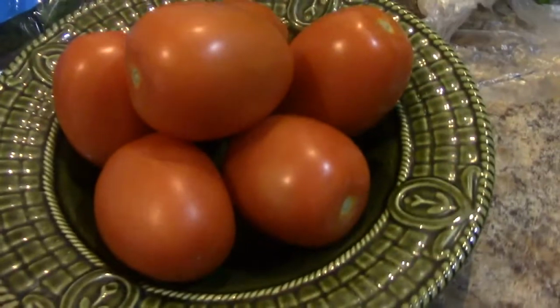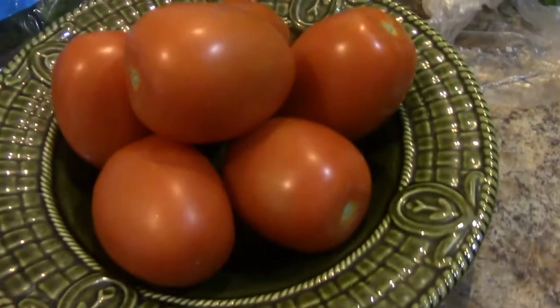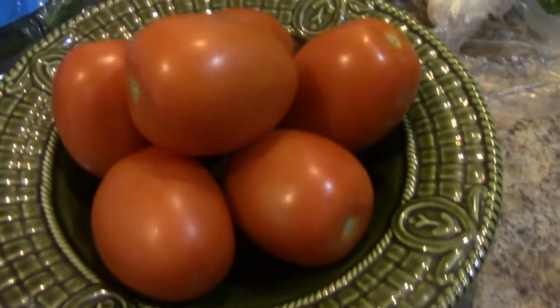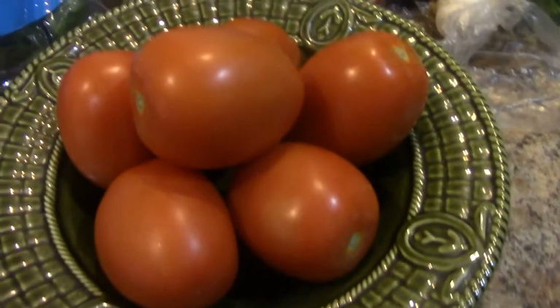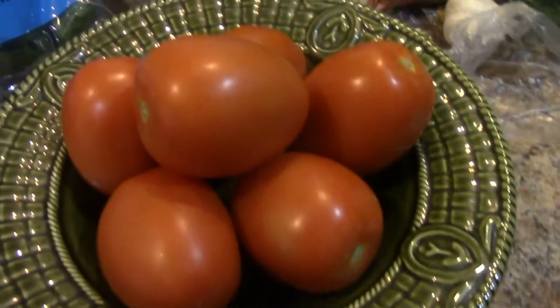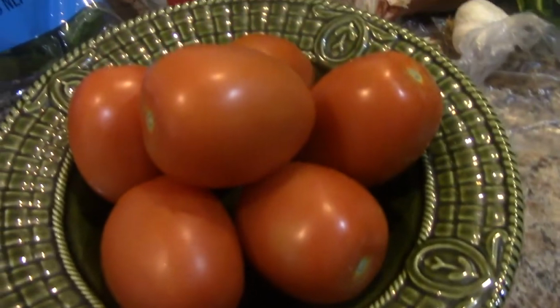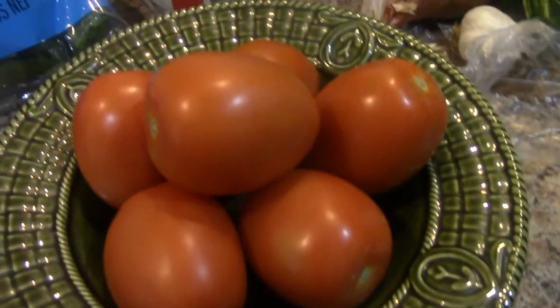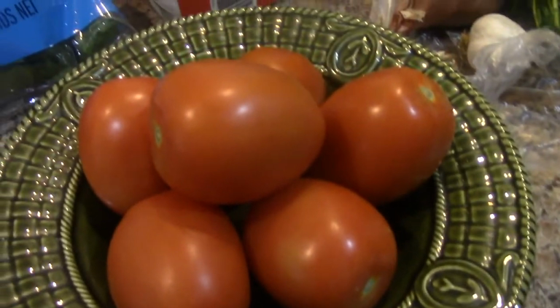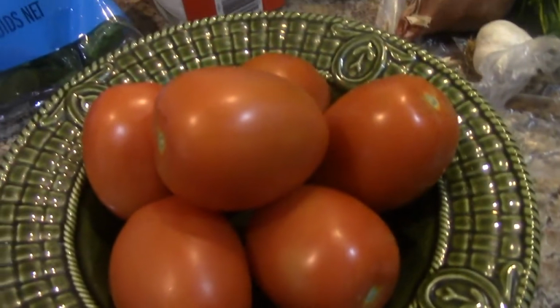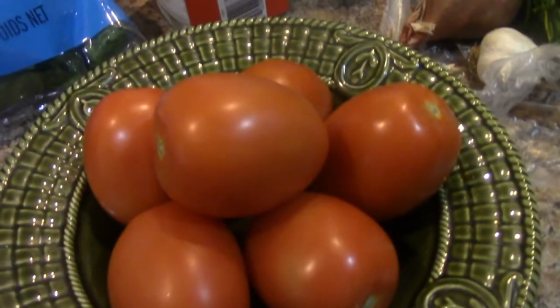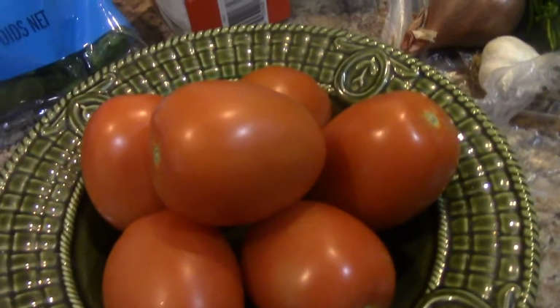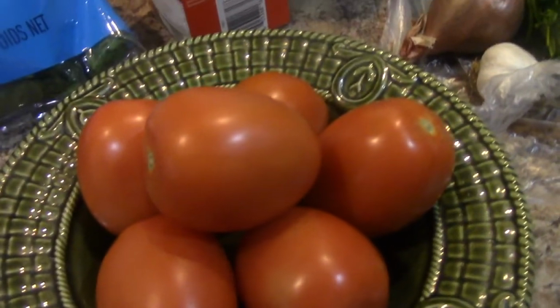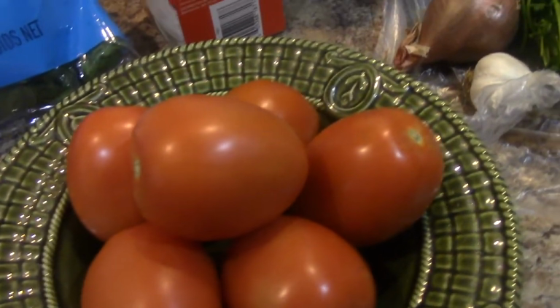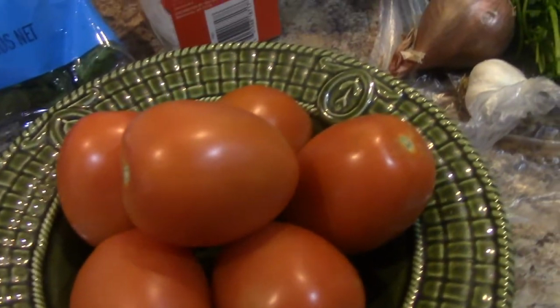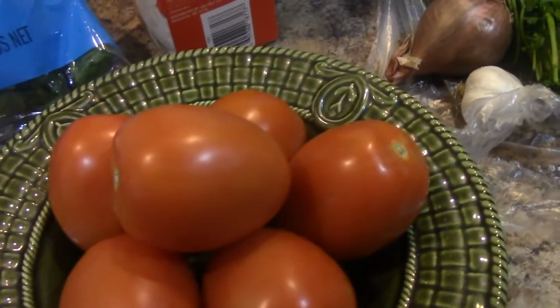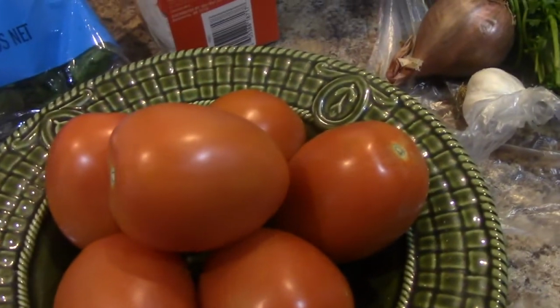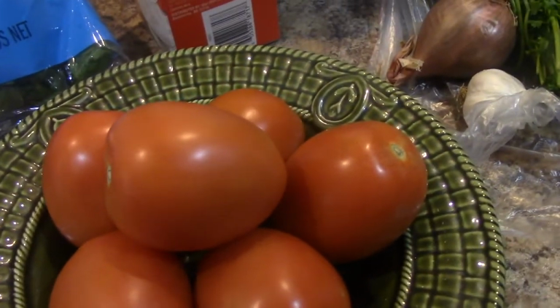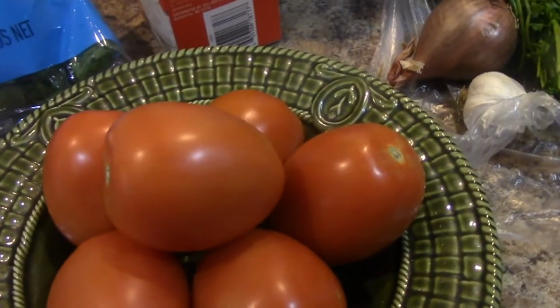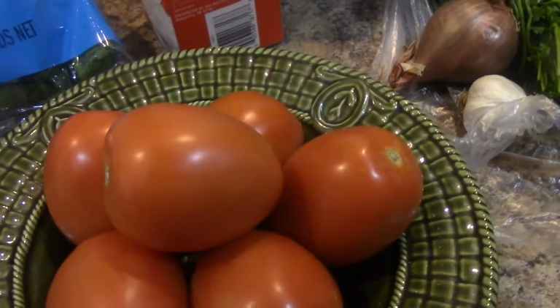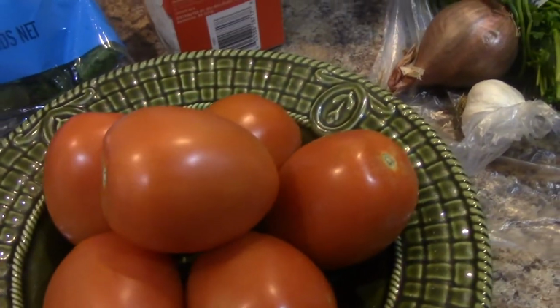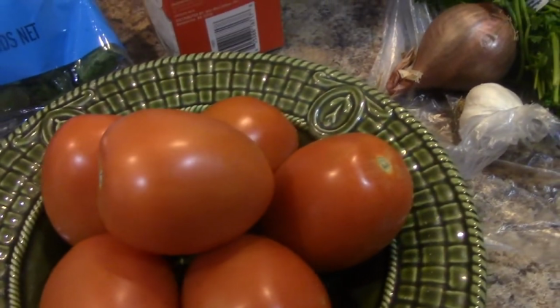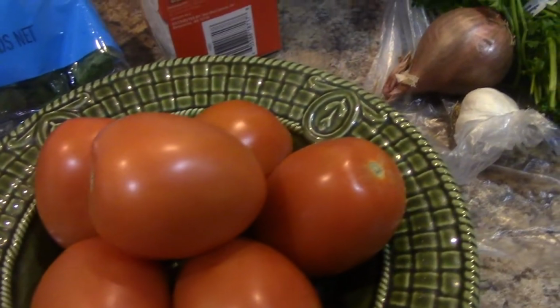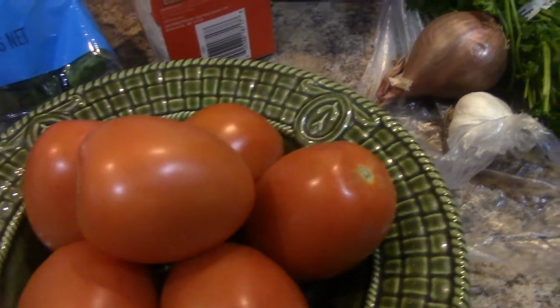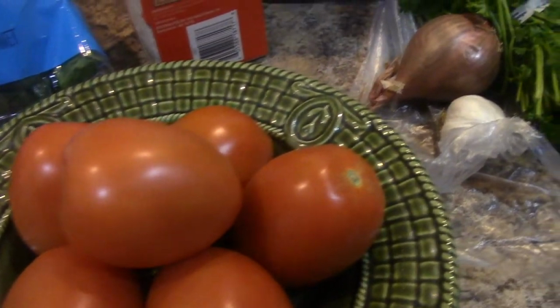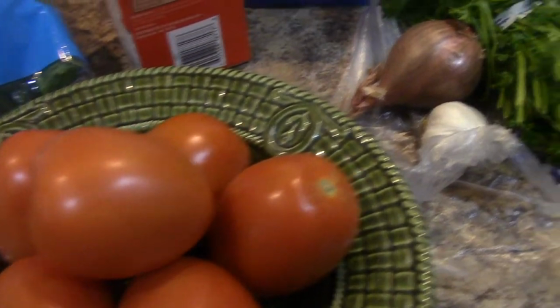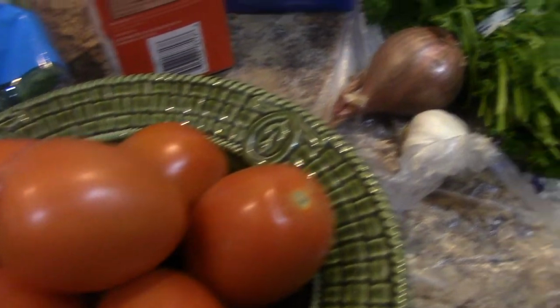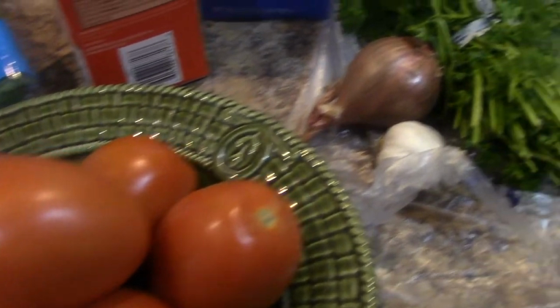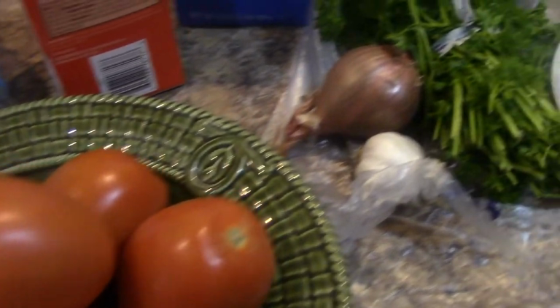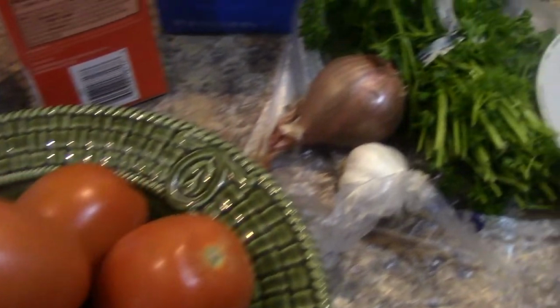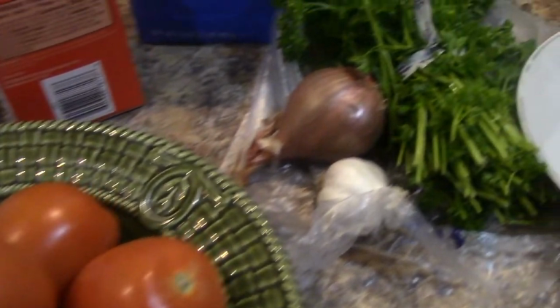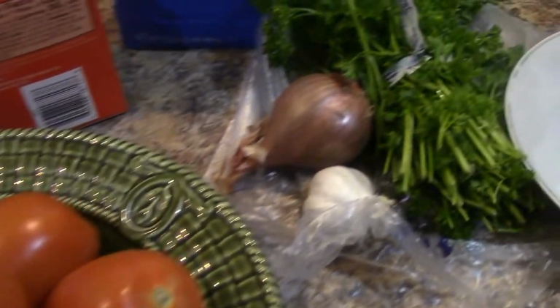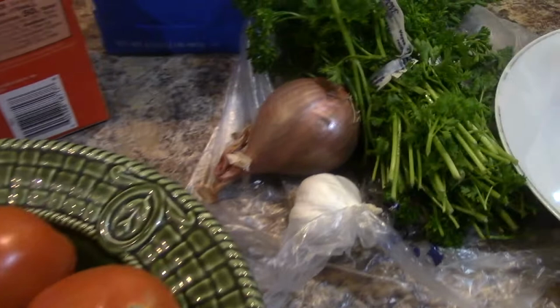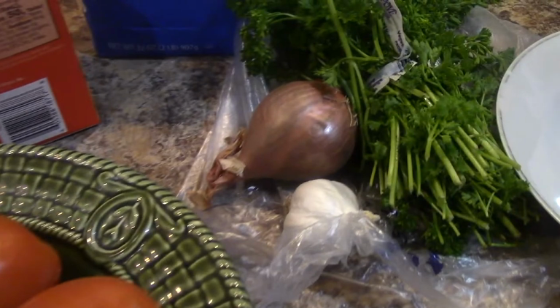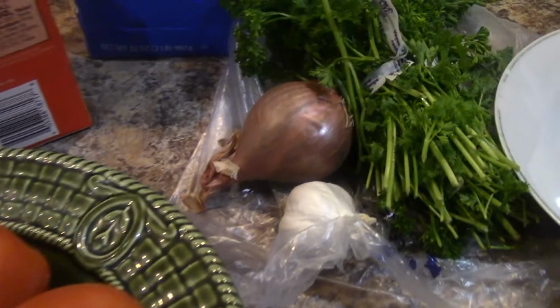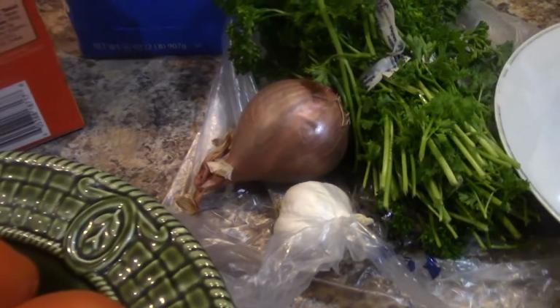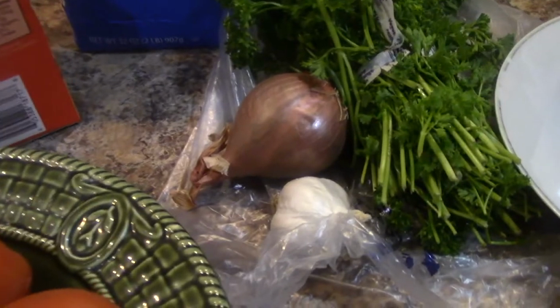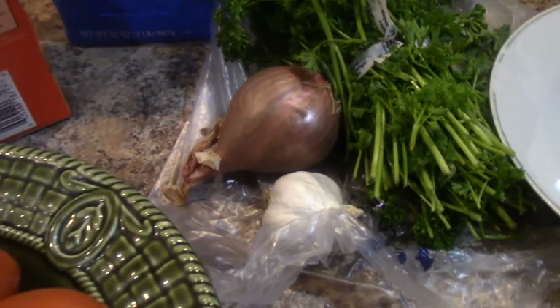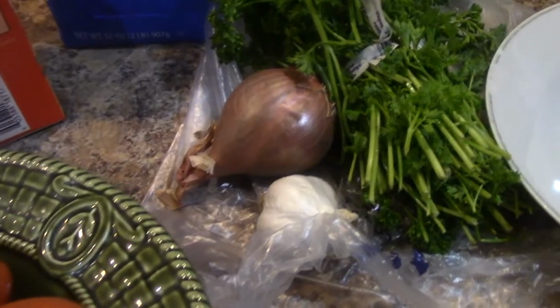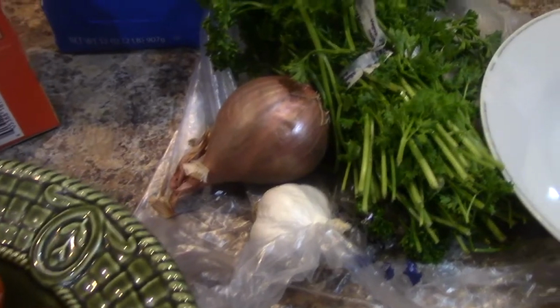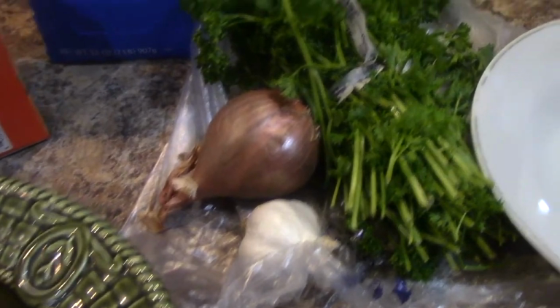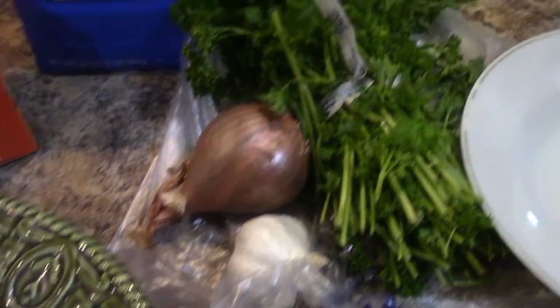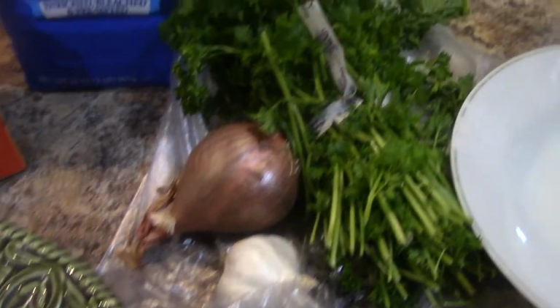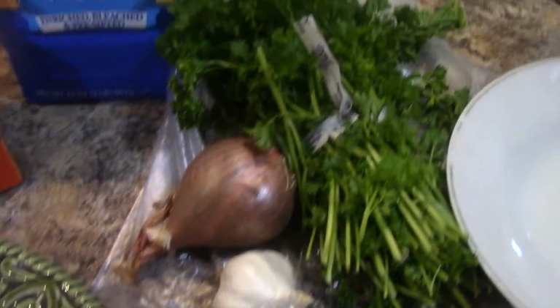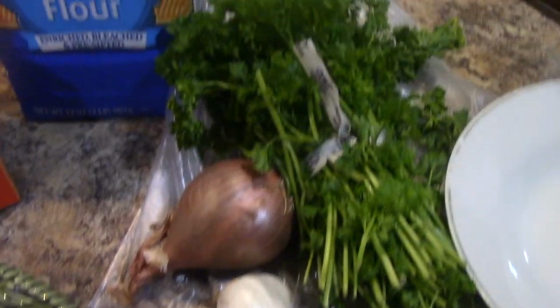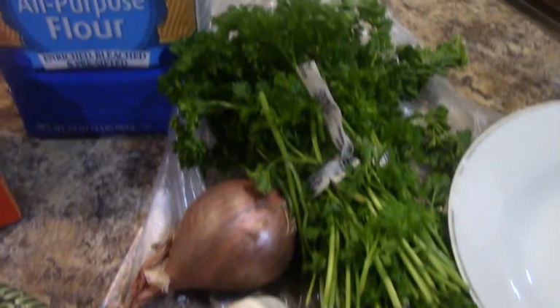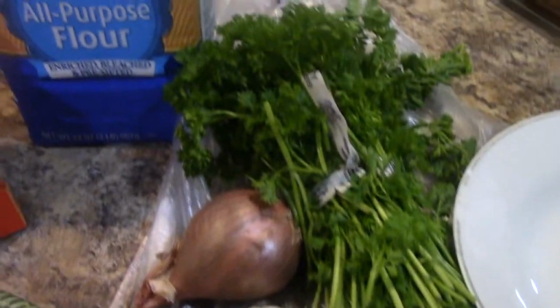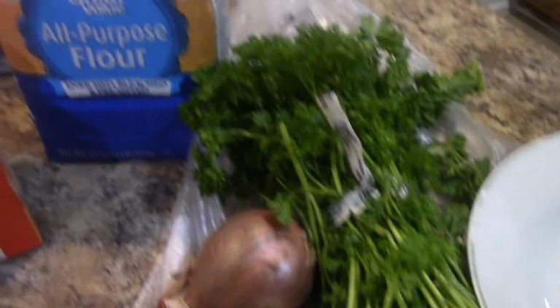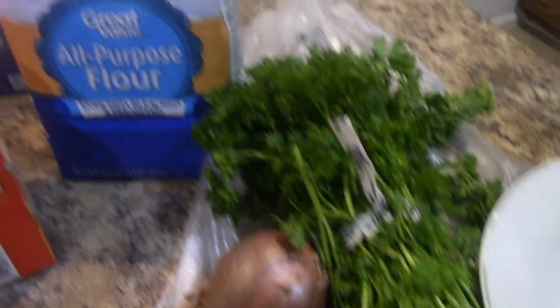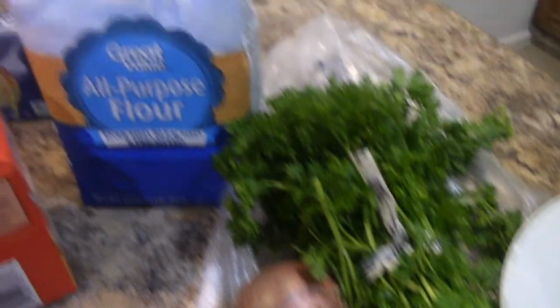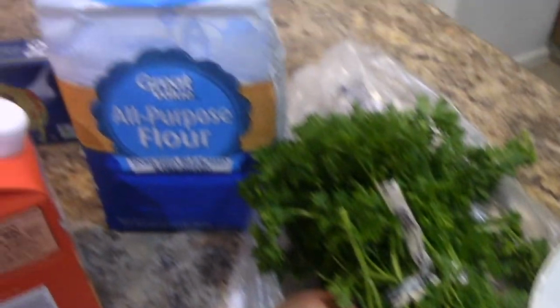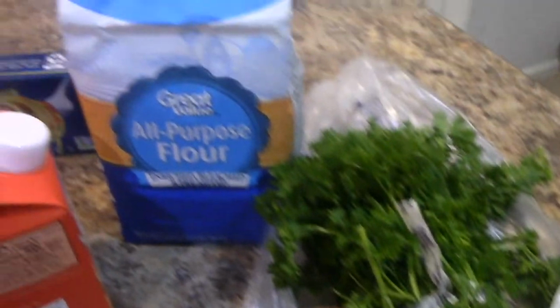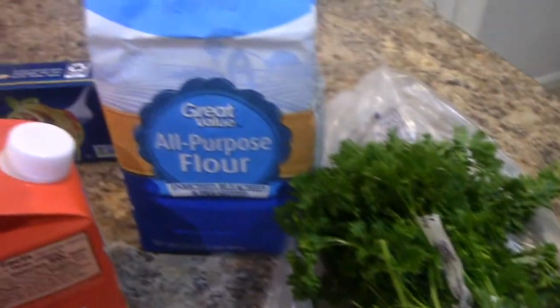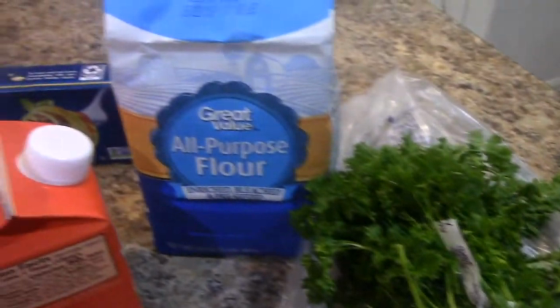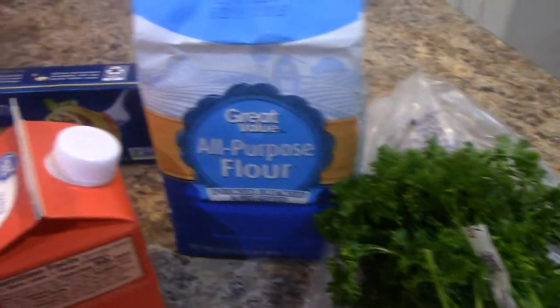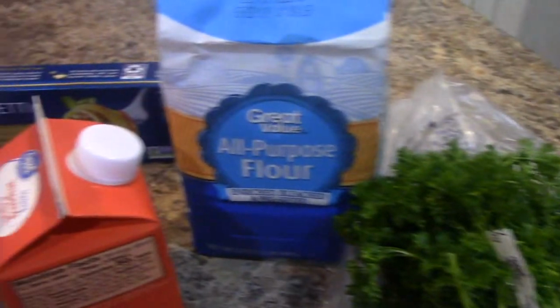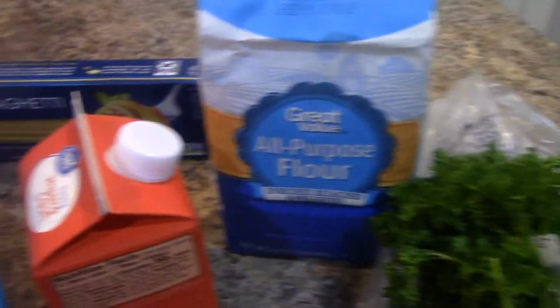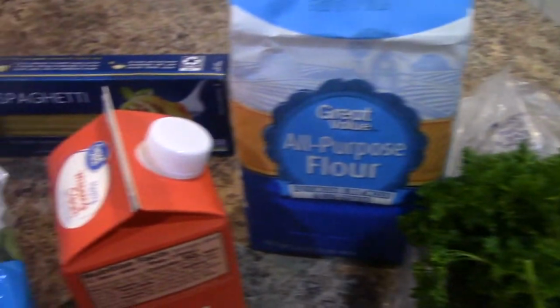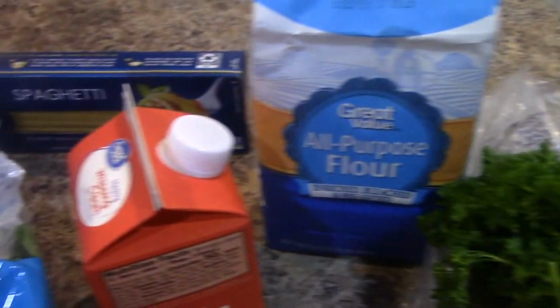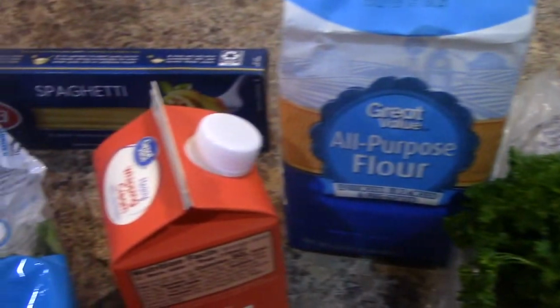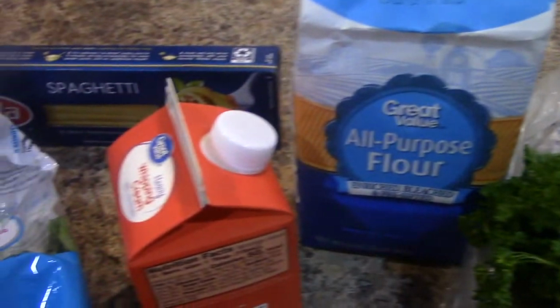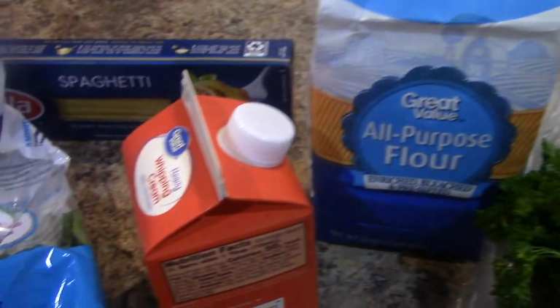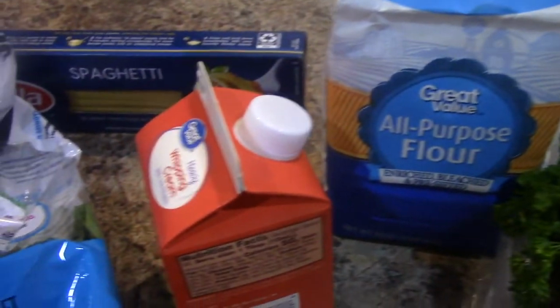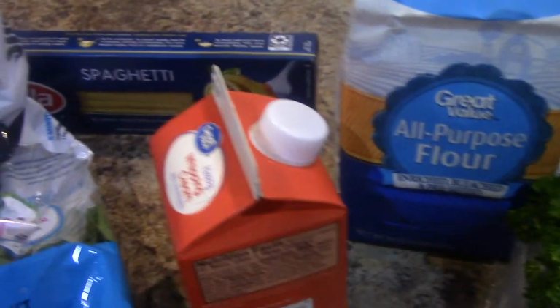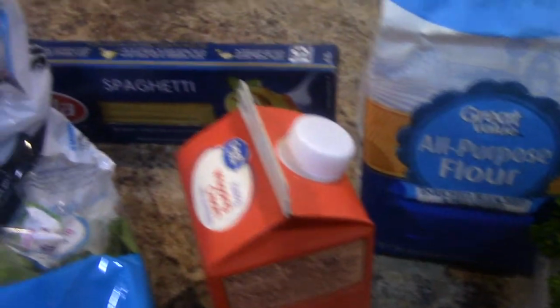About seven Roma tomatoes there, some garlic parsley, a shallot, some heavy cream, and some flour. So this is going to be kind of a difficult dish.